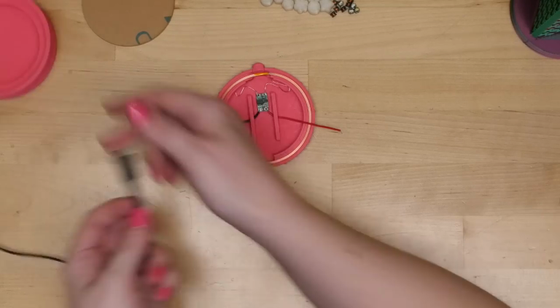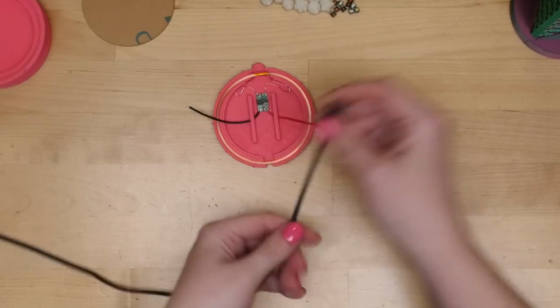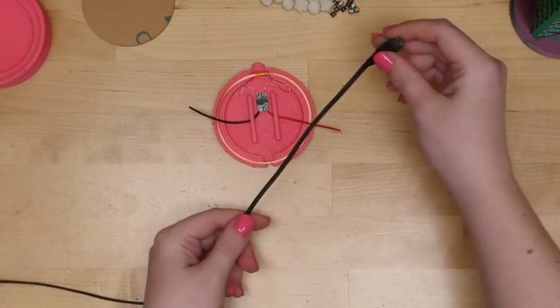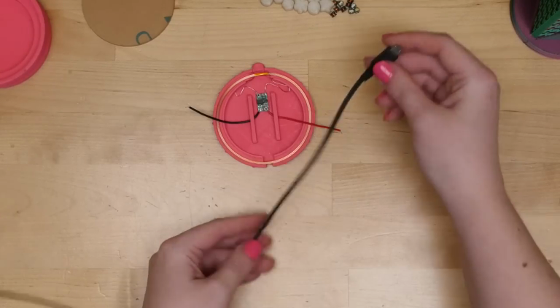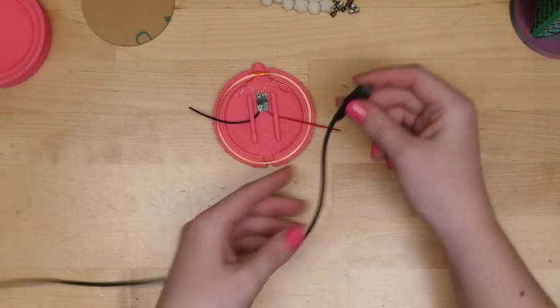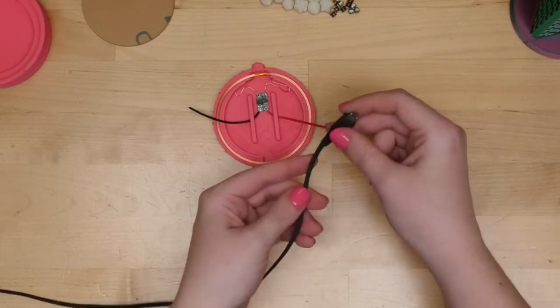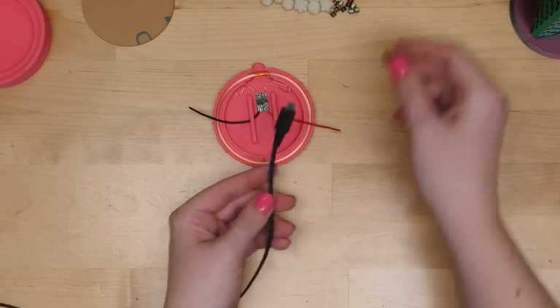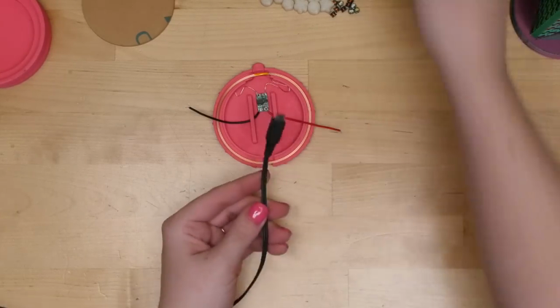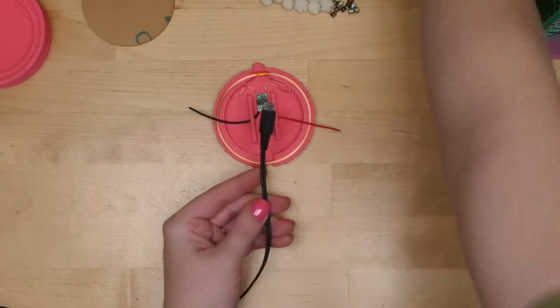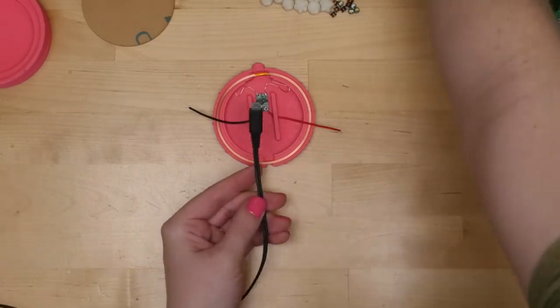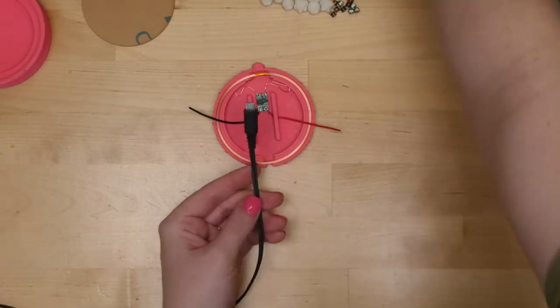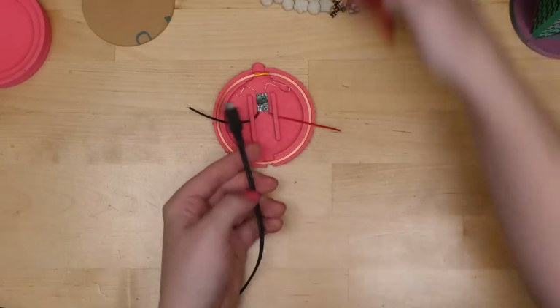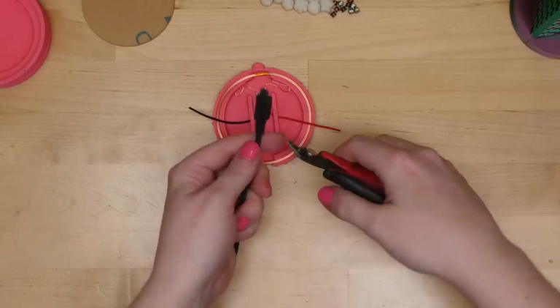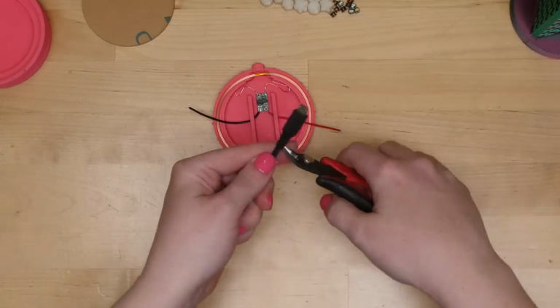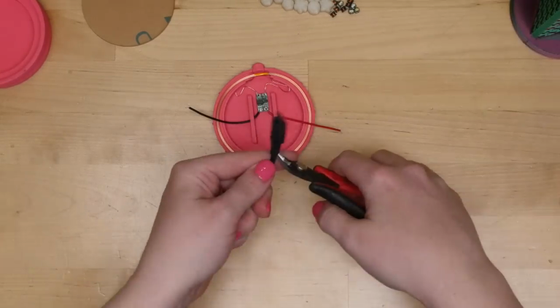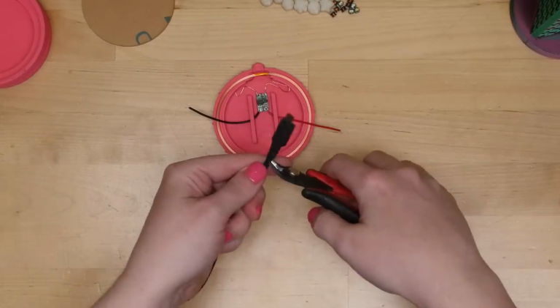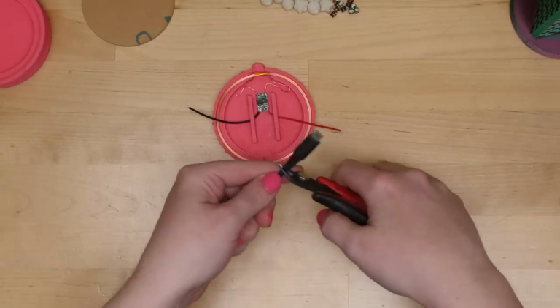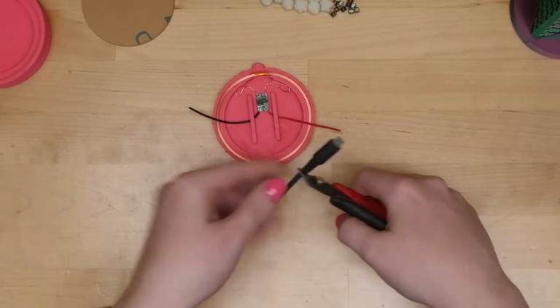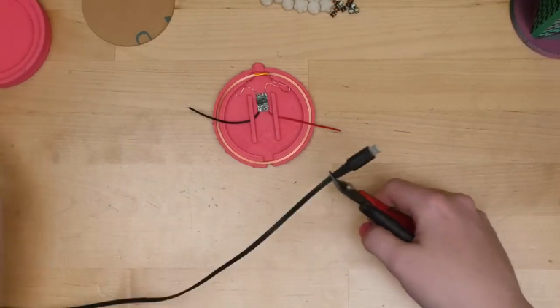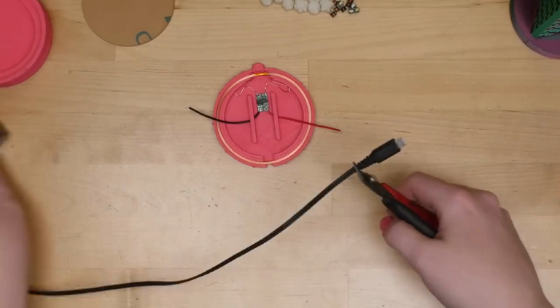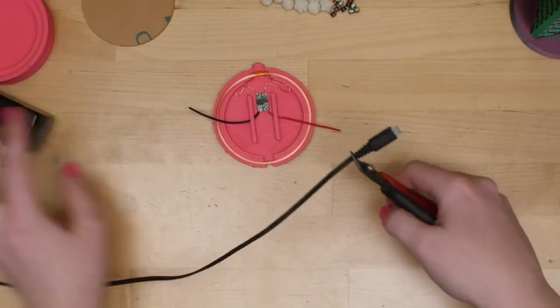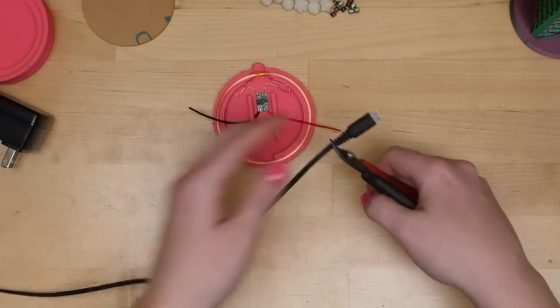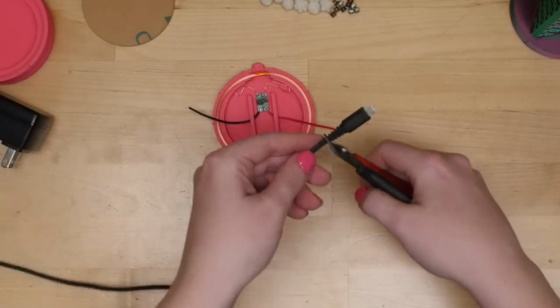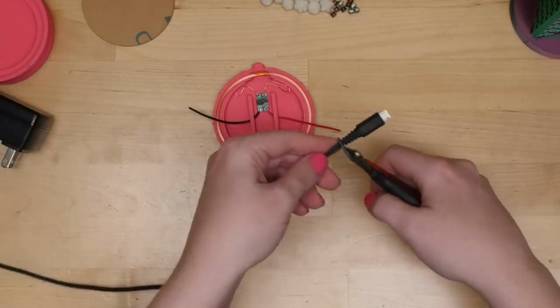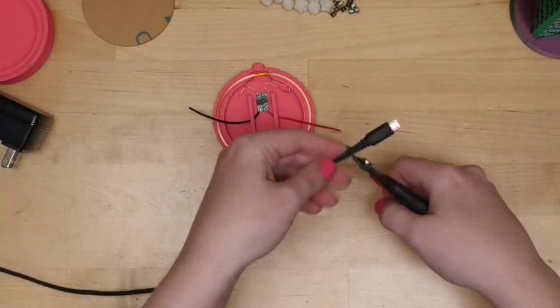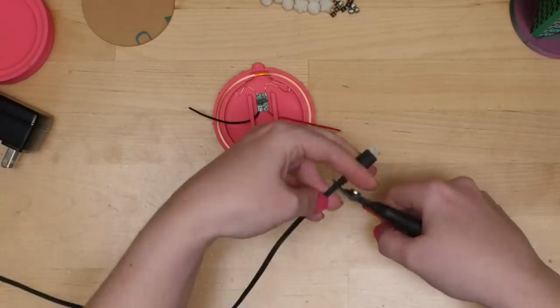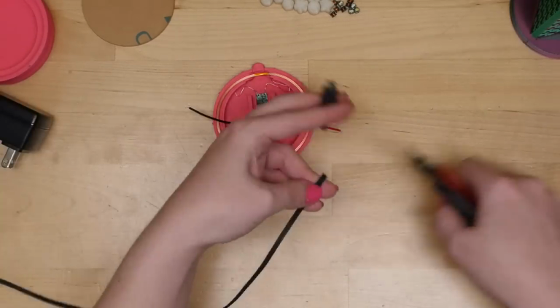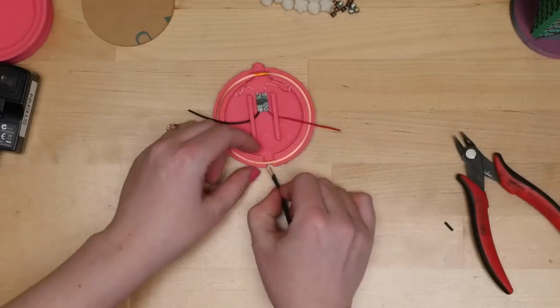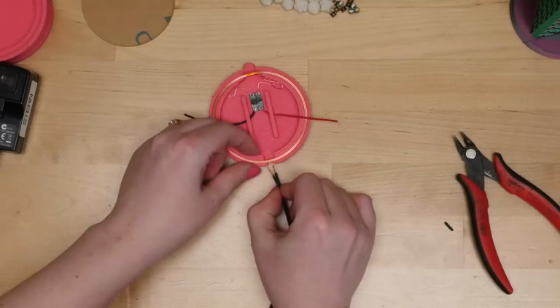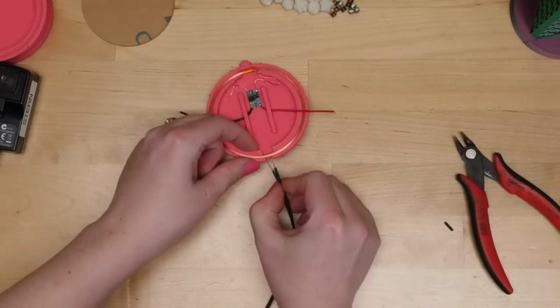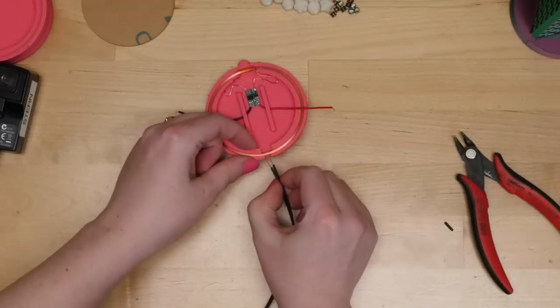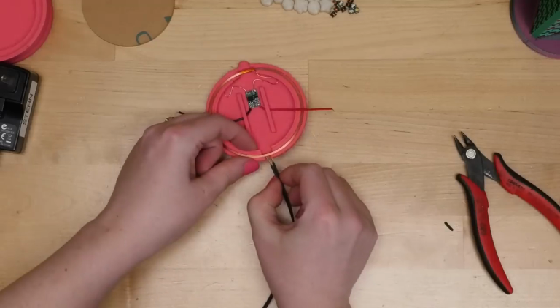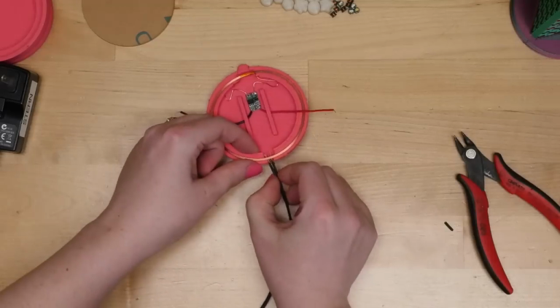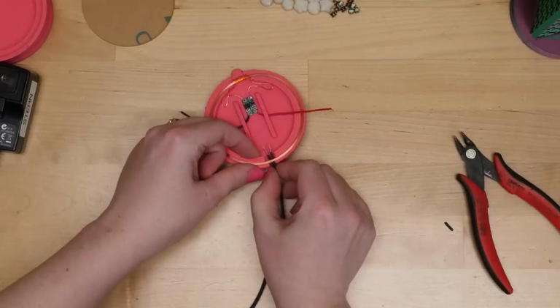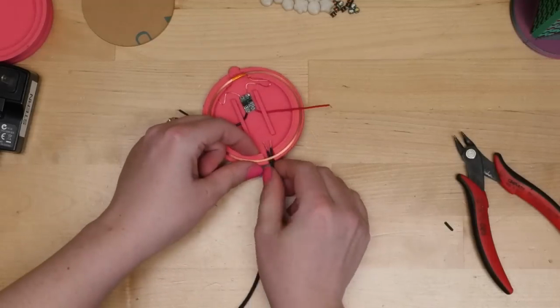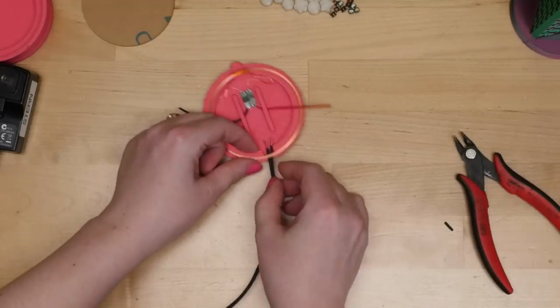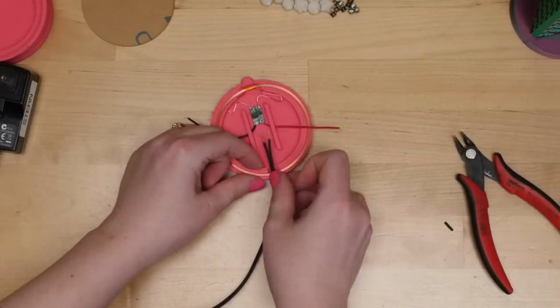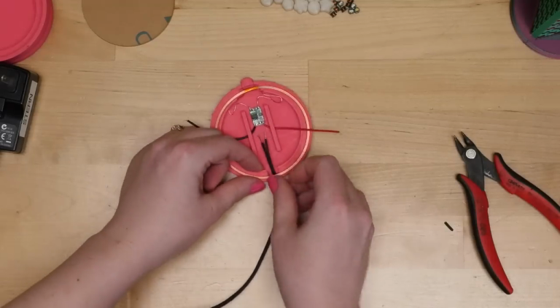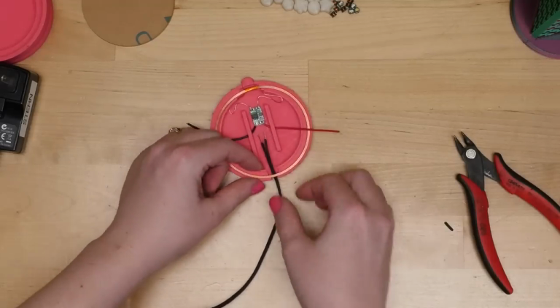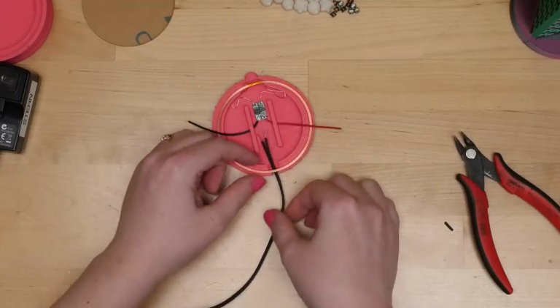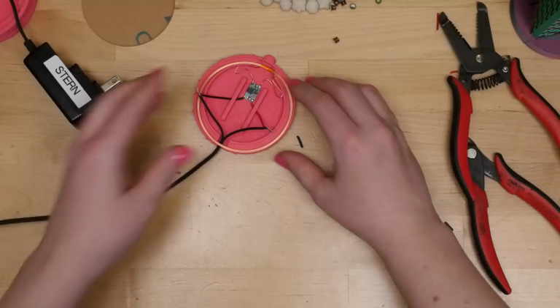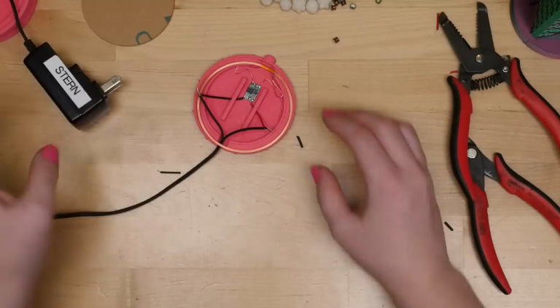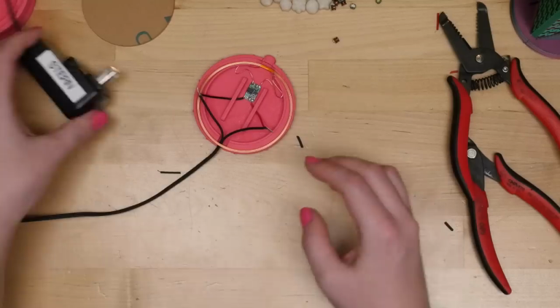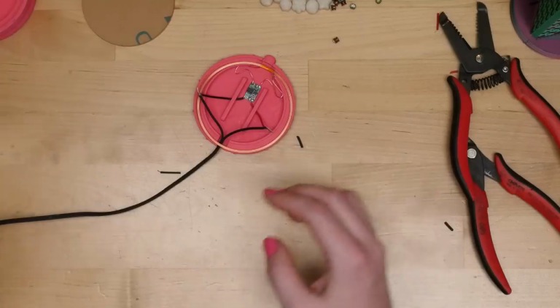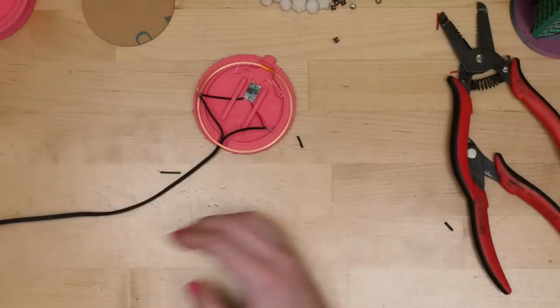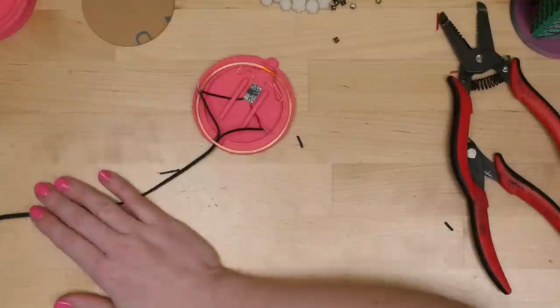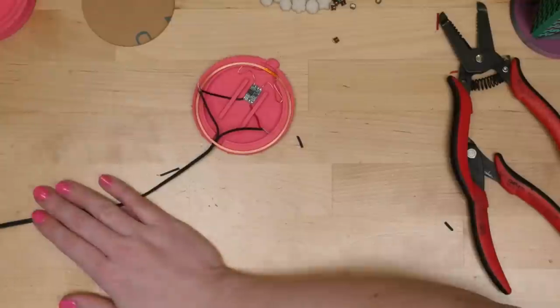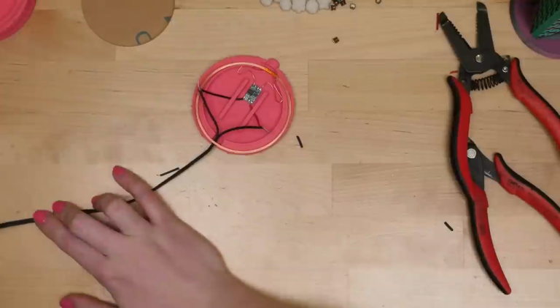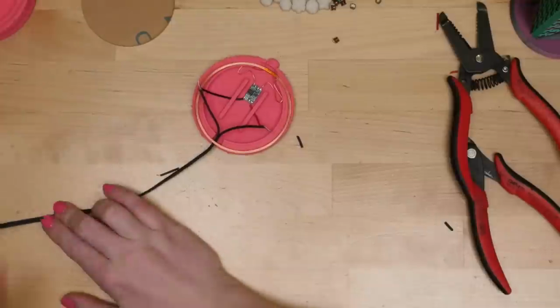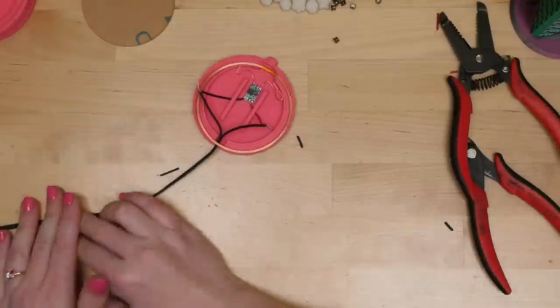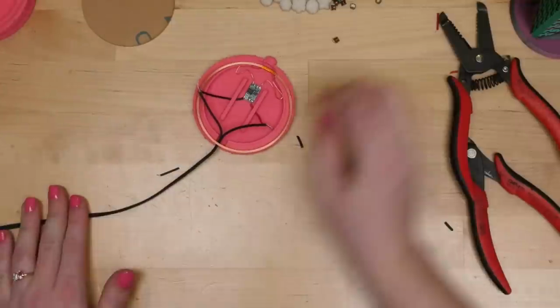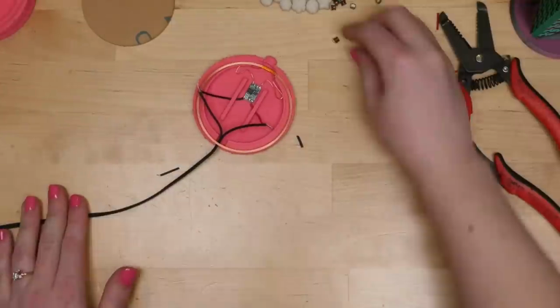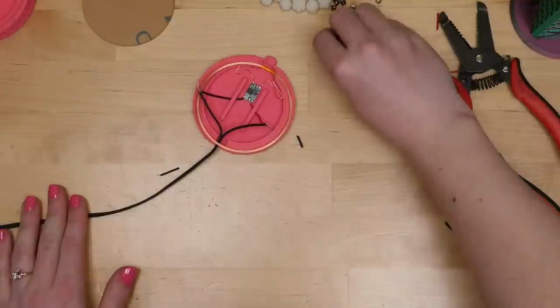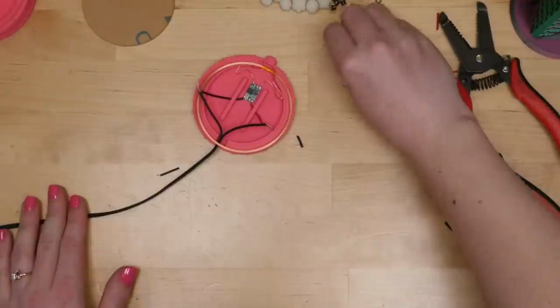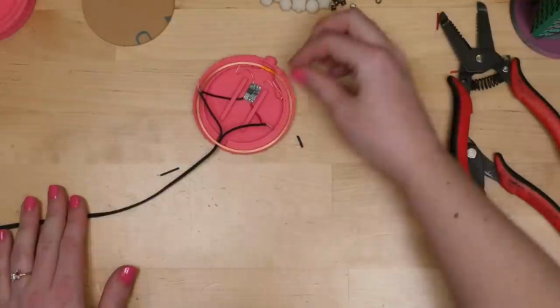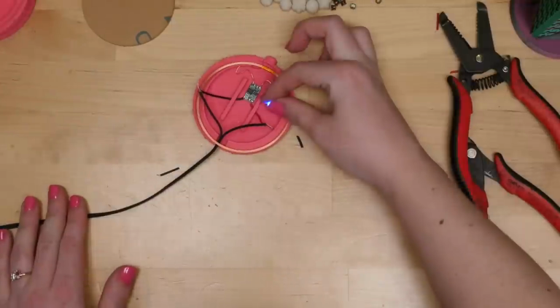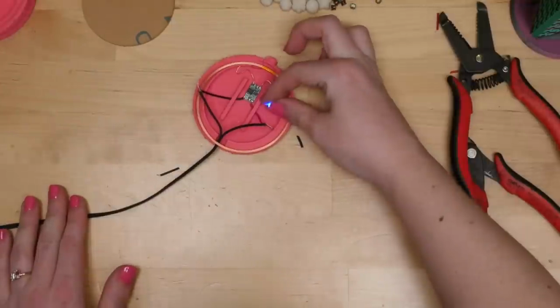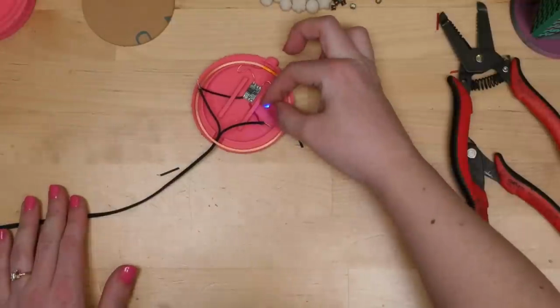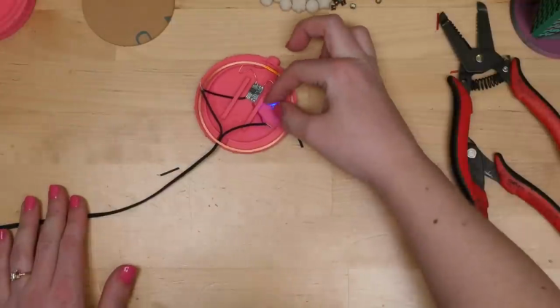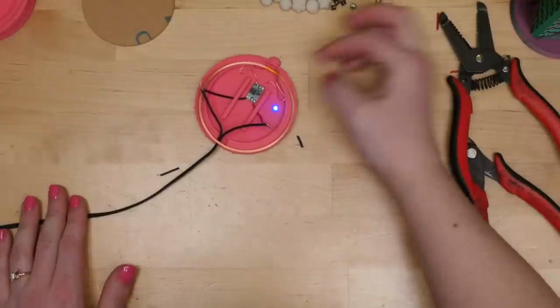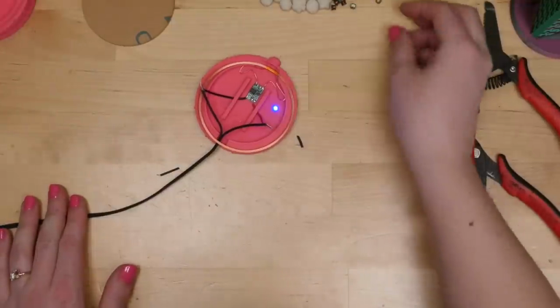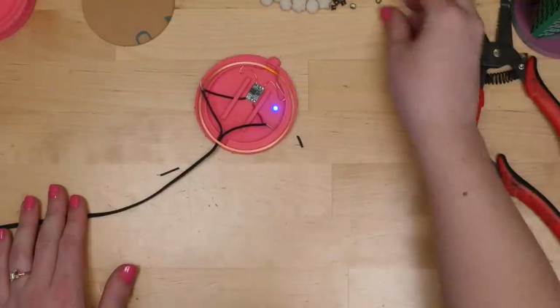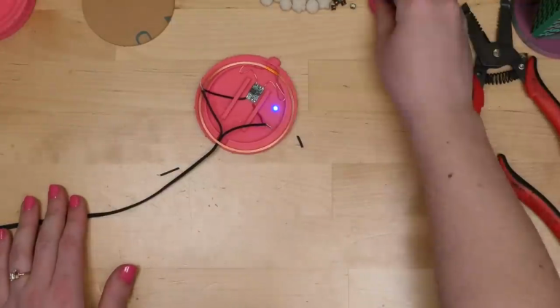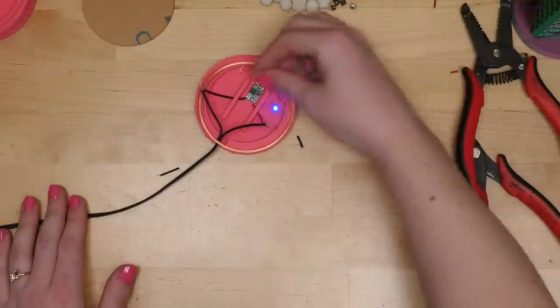I took an old five-volt AC adapter, cut off the connector, and soldered plus to the red wire and black to the minus wire.